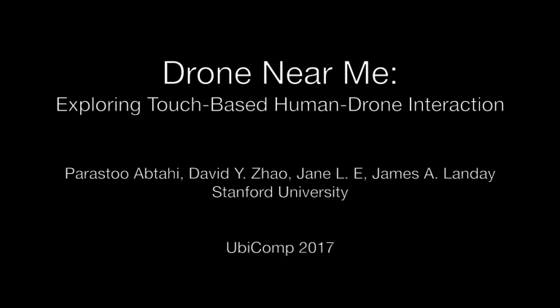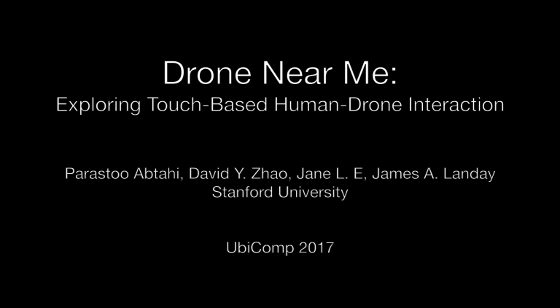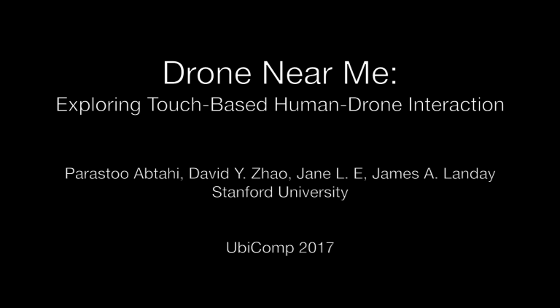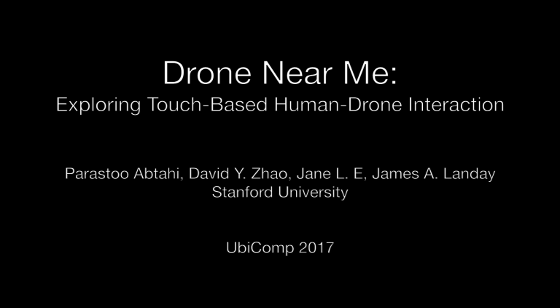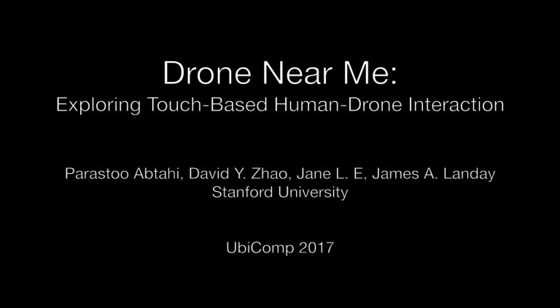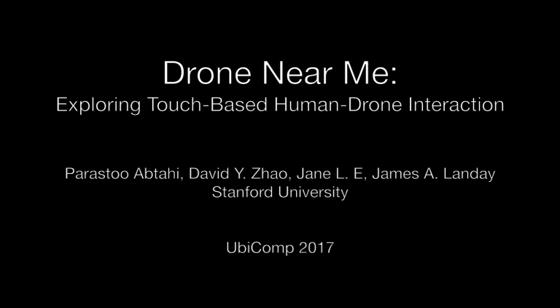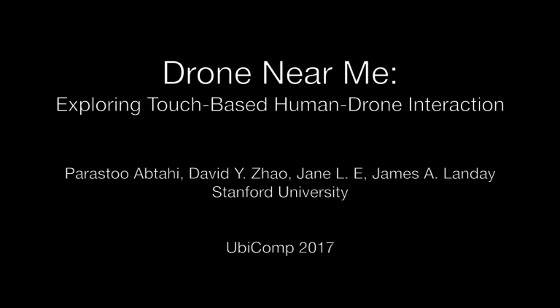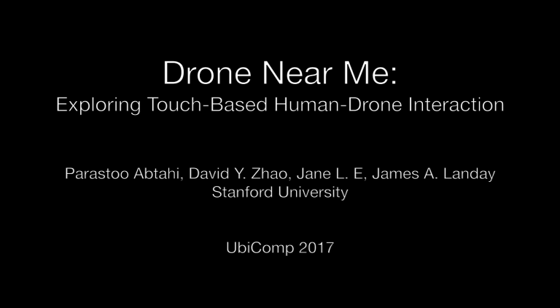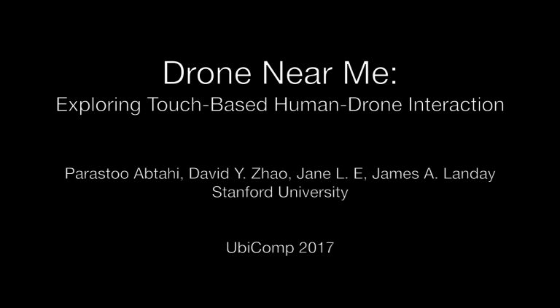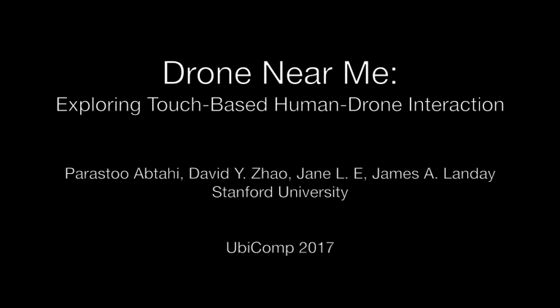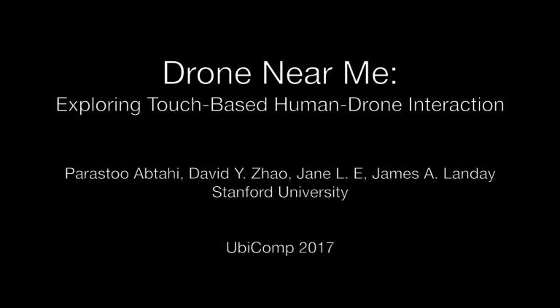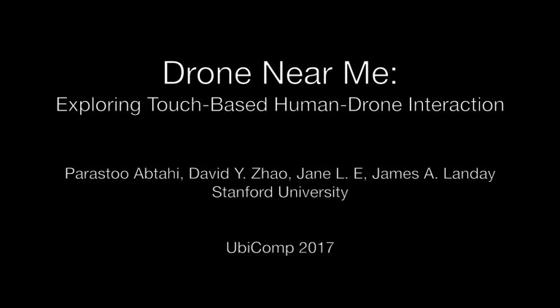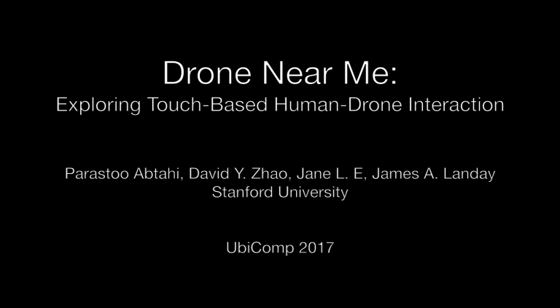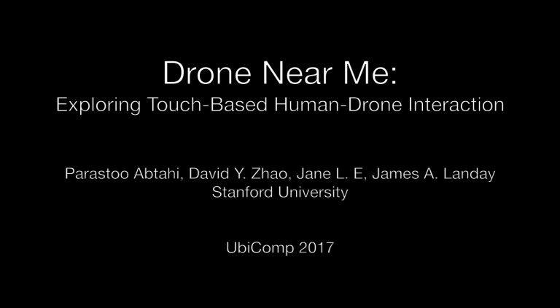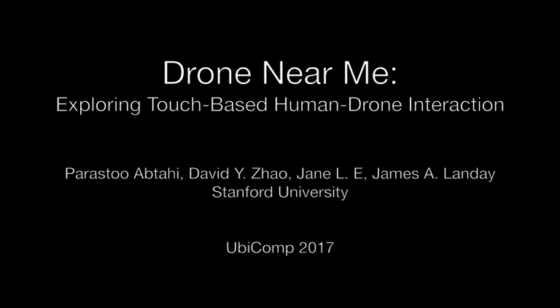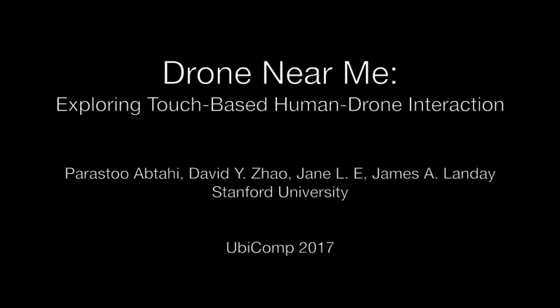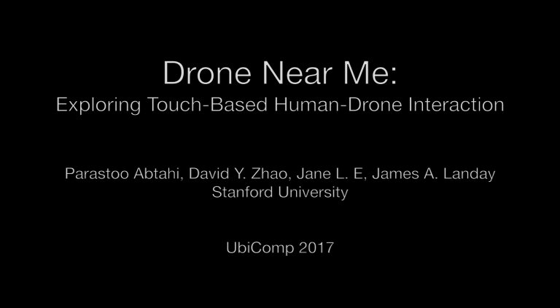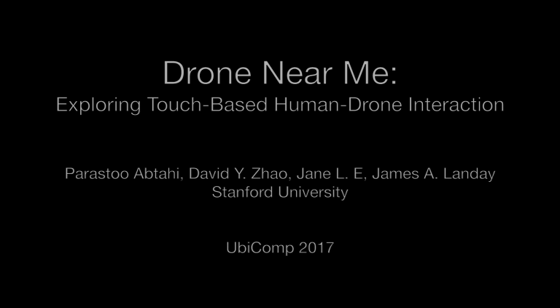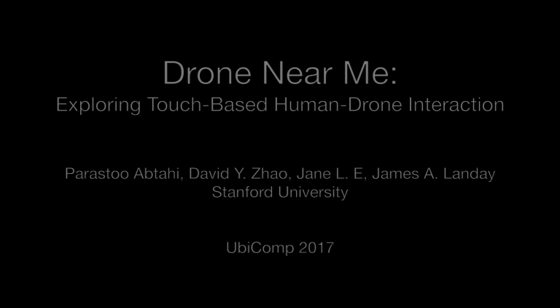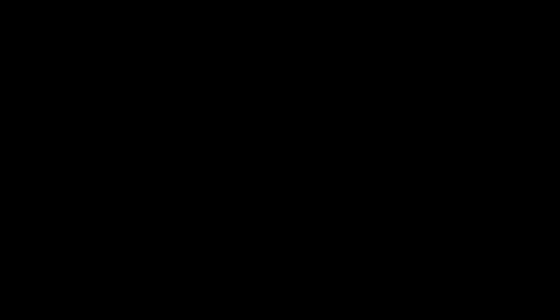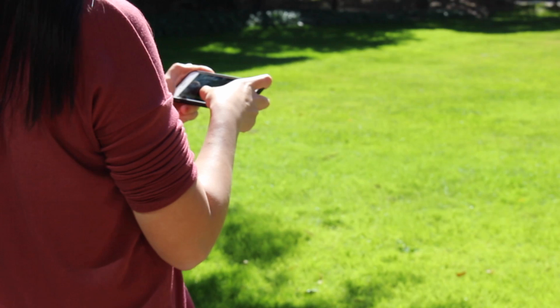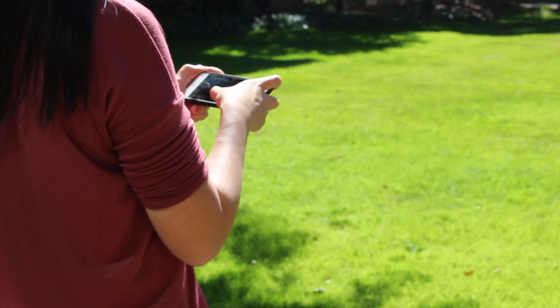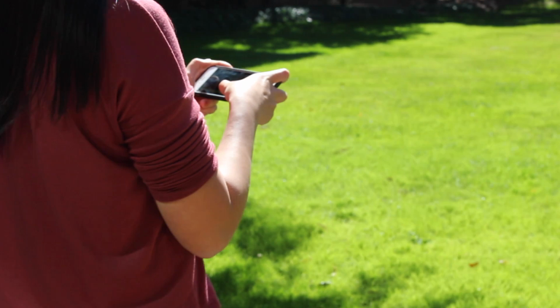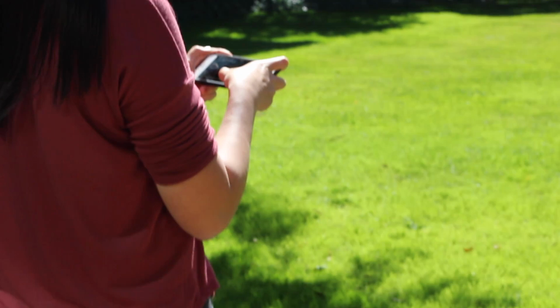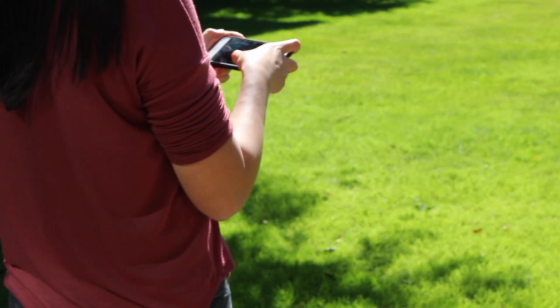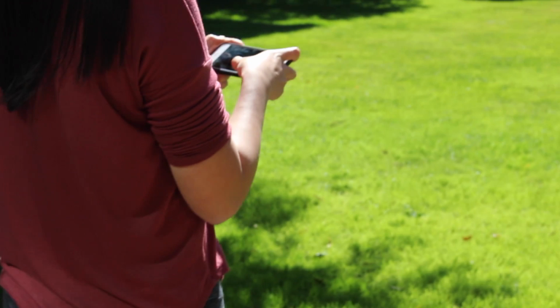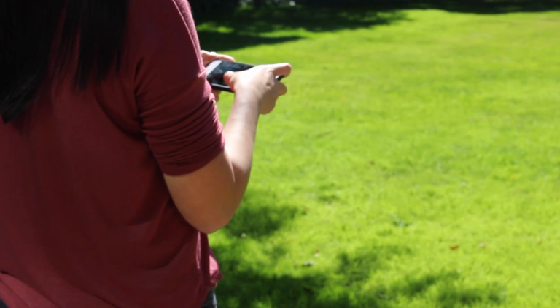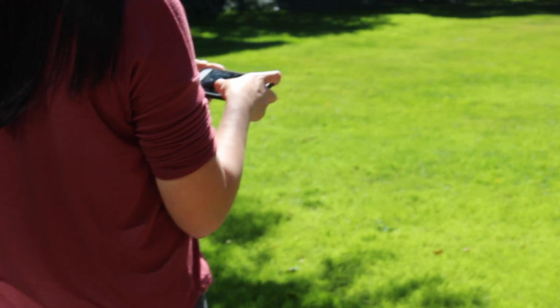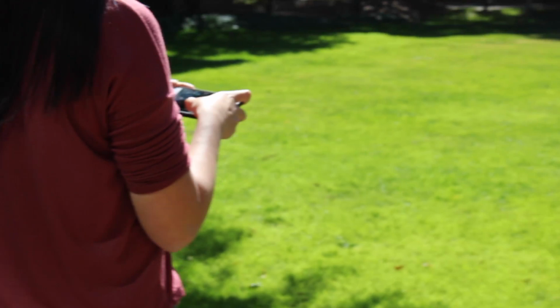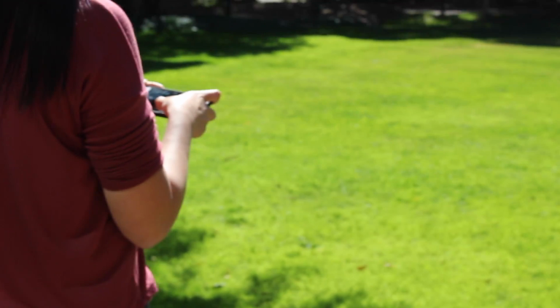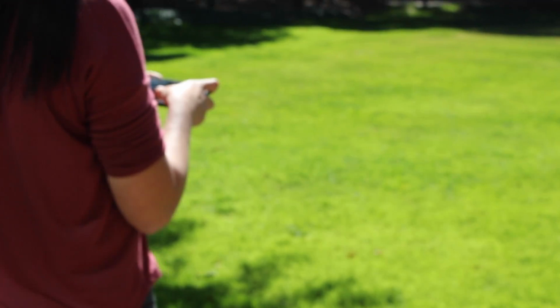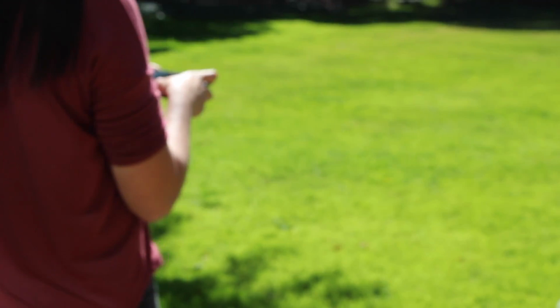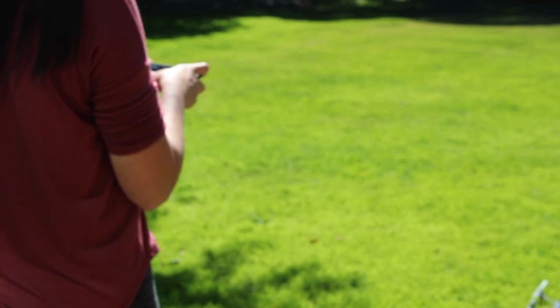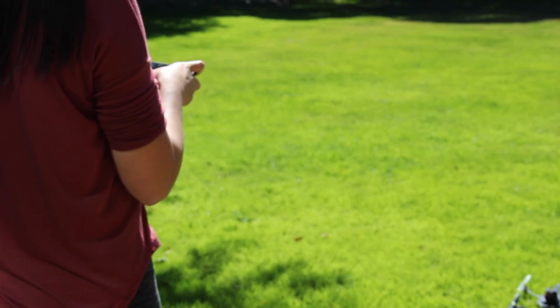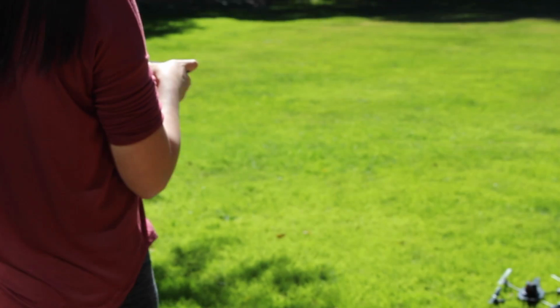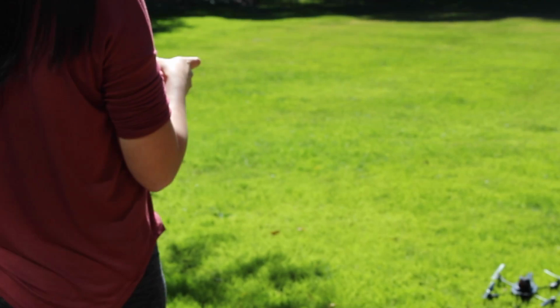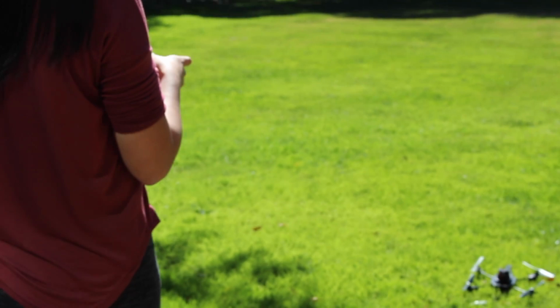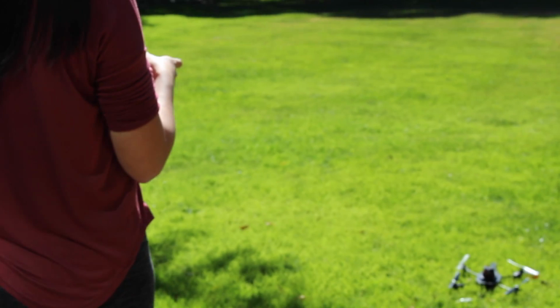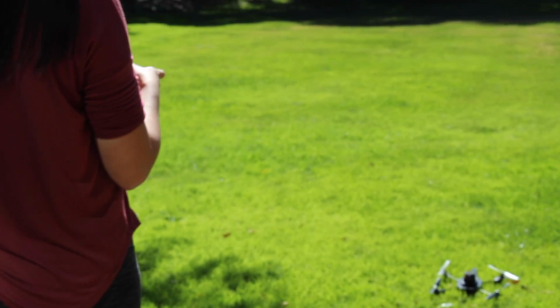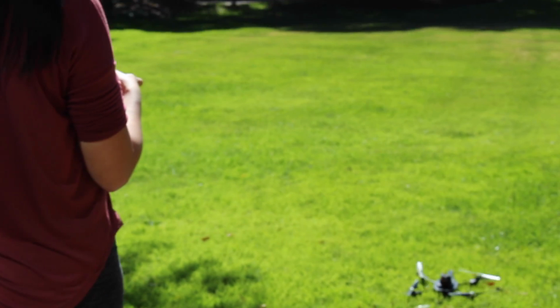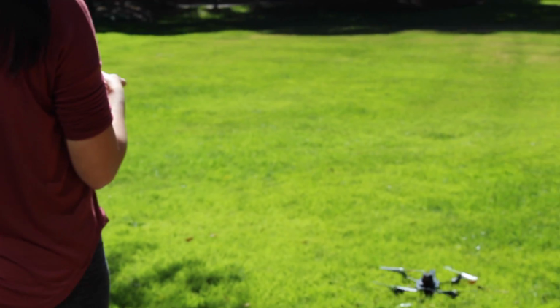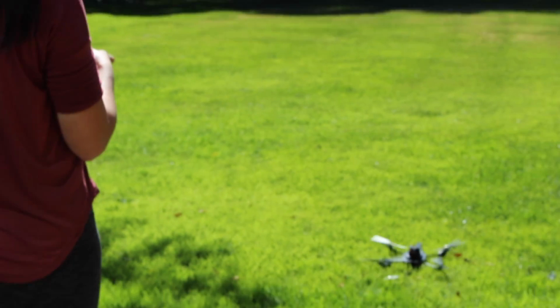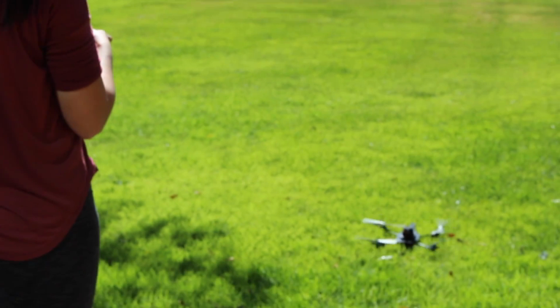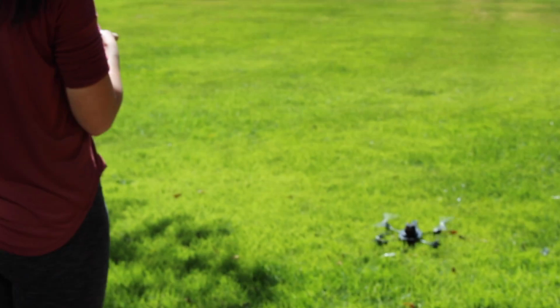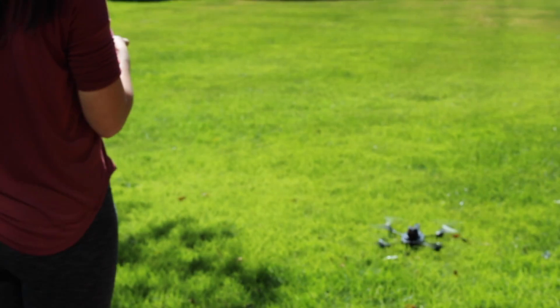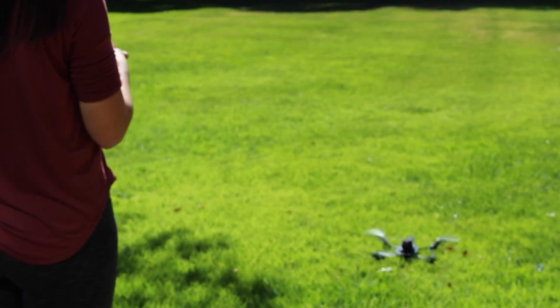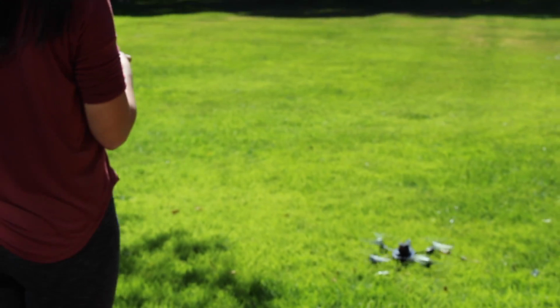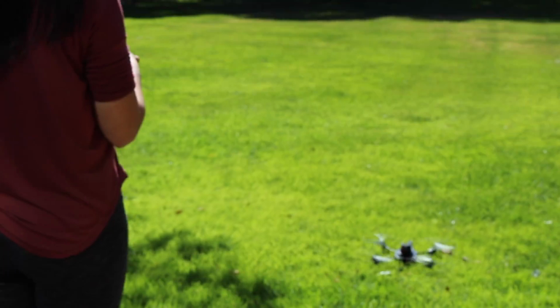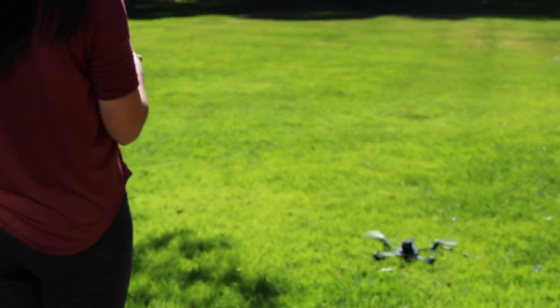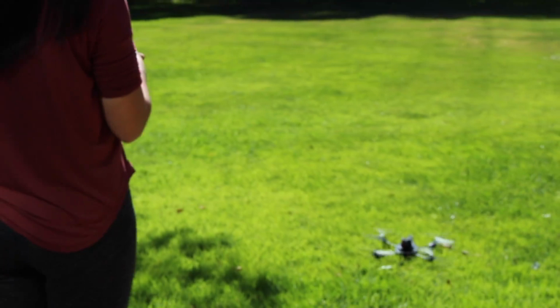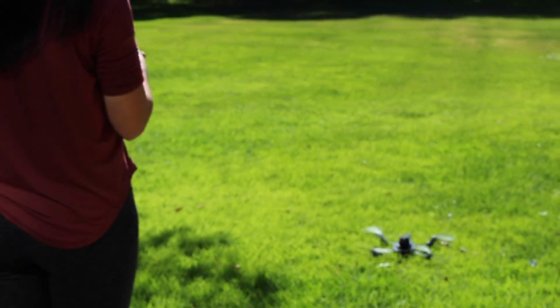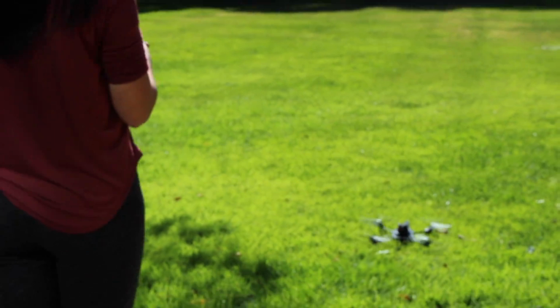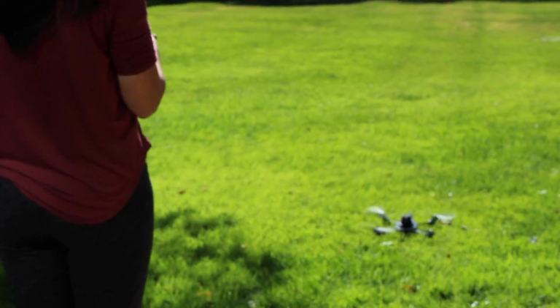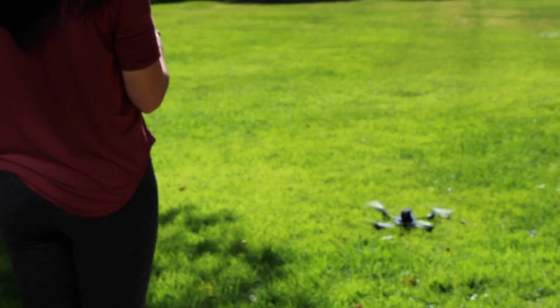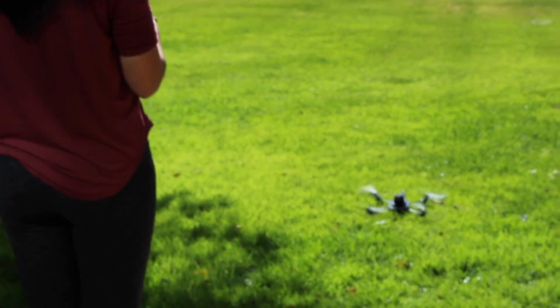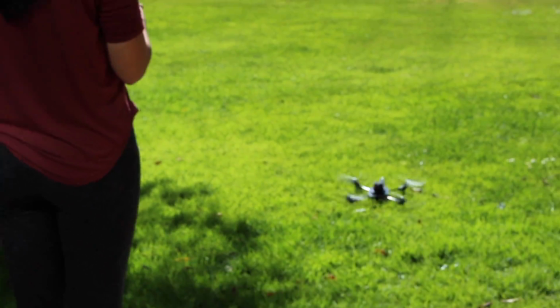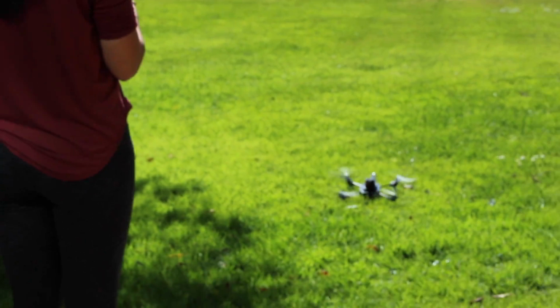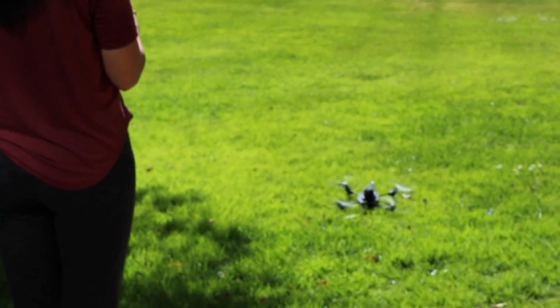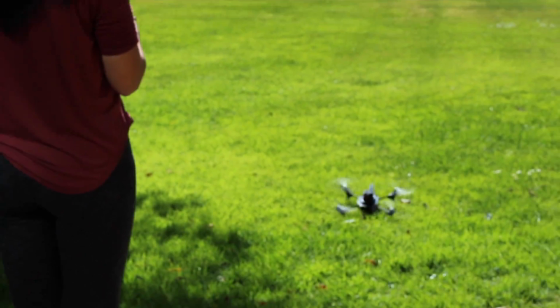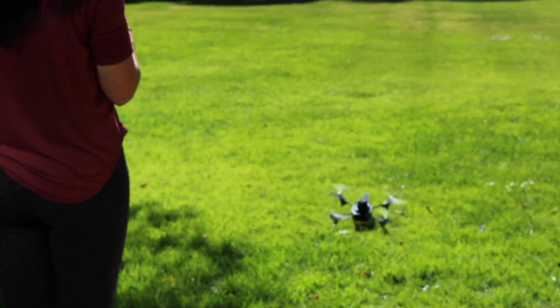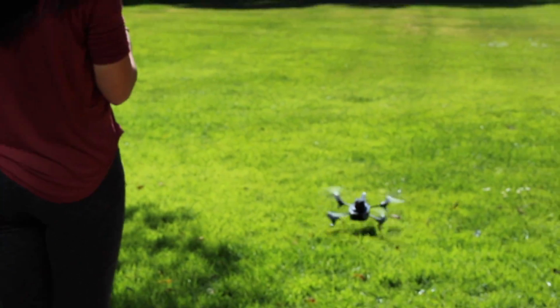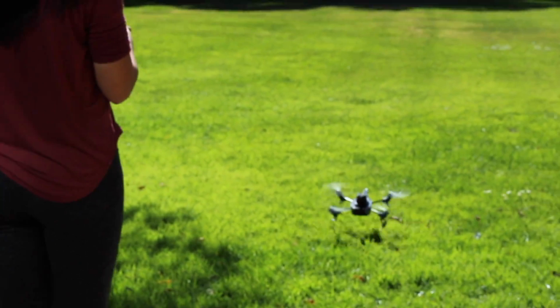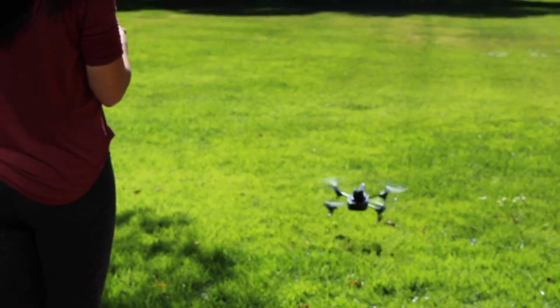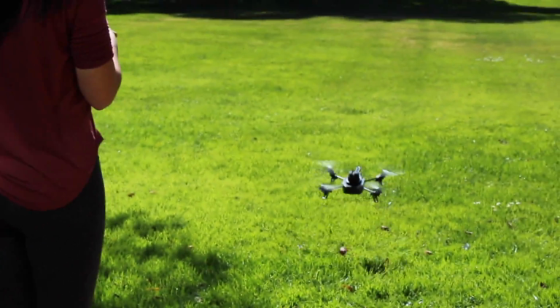Personal drones are becoming more mainstream. Due to safety concerns, commercial drones have been moving towards a safe-to-touch design.